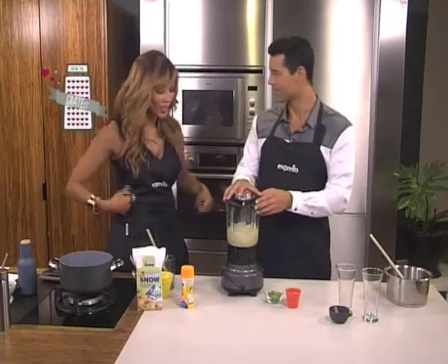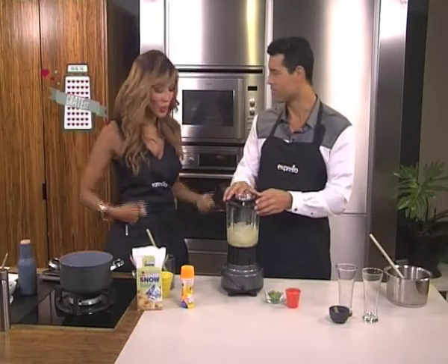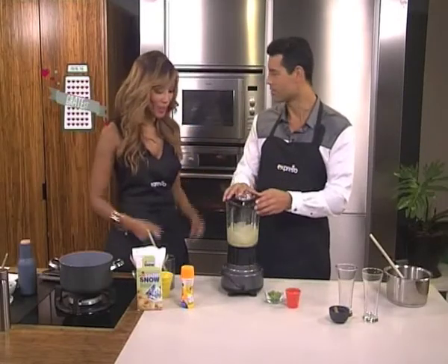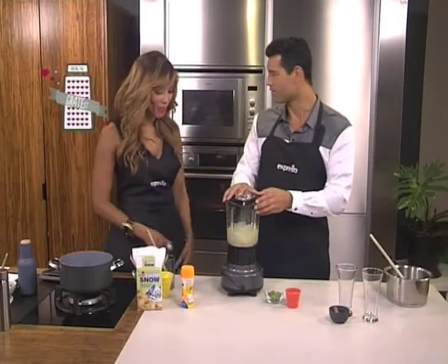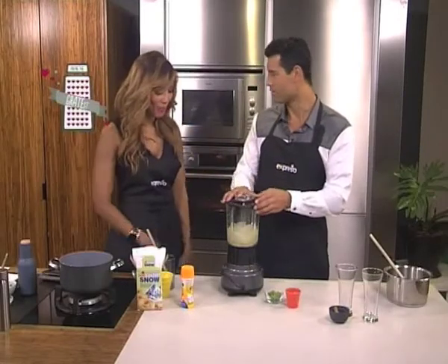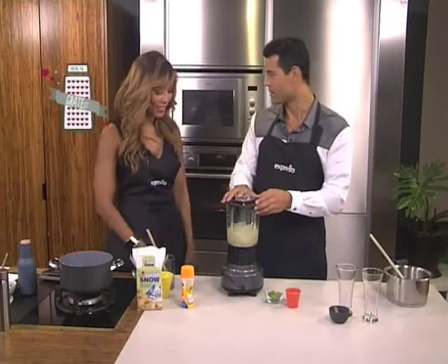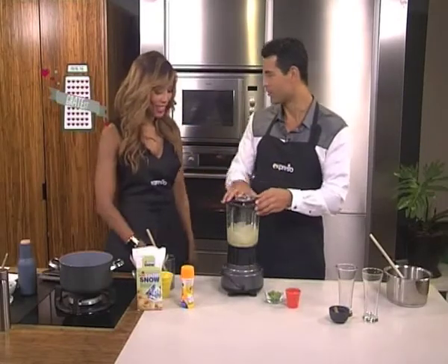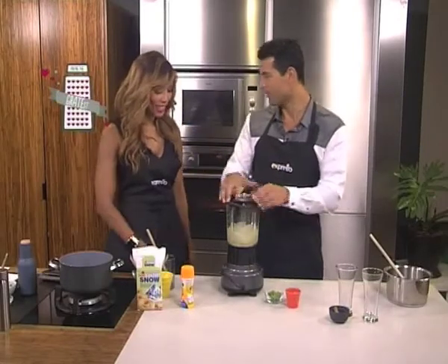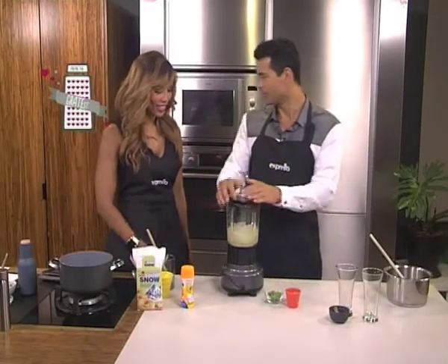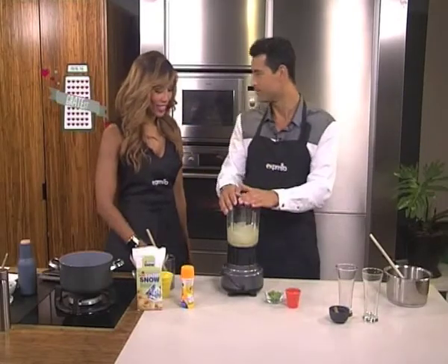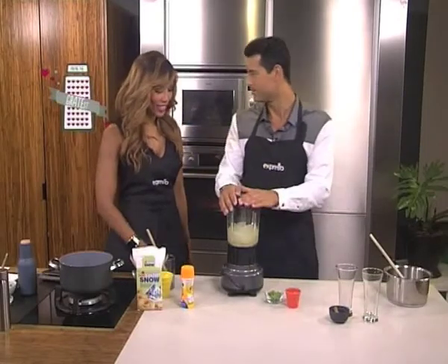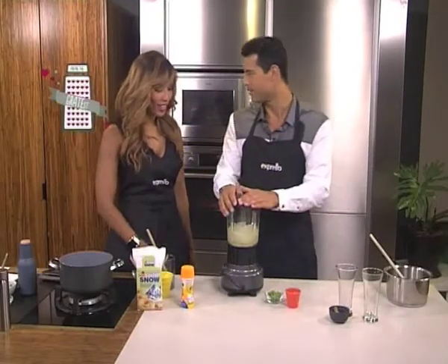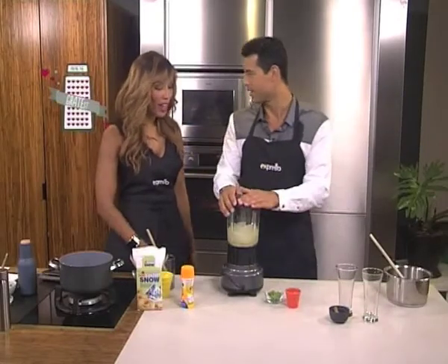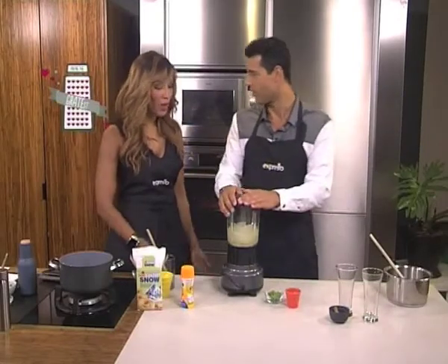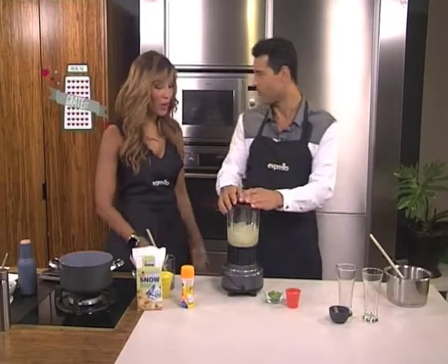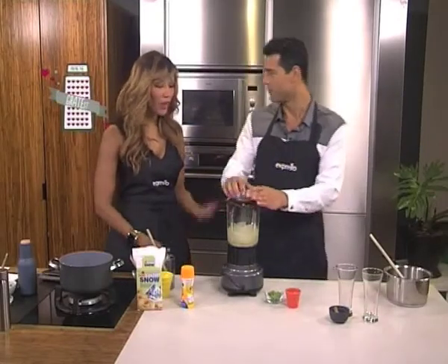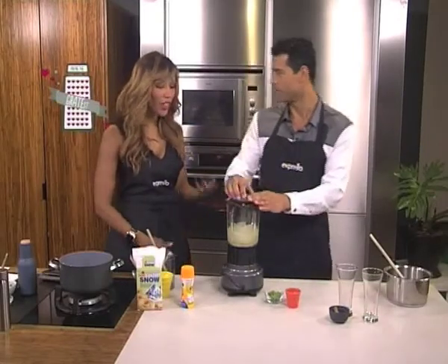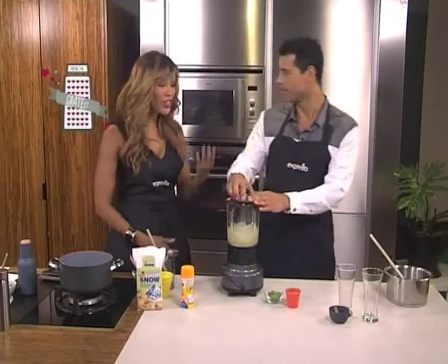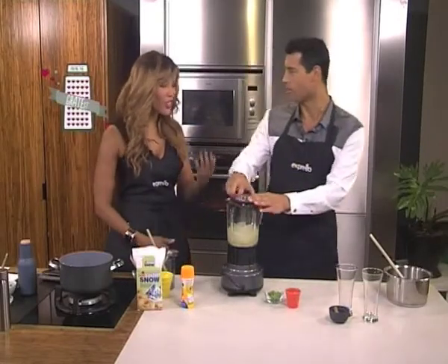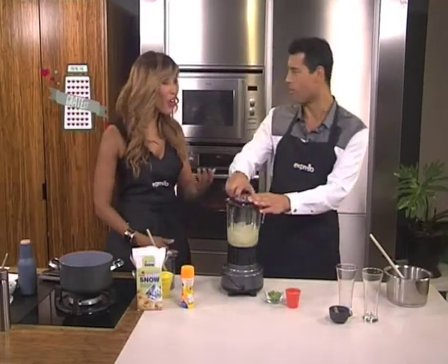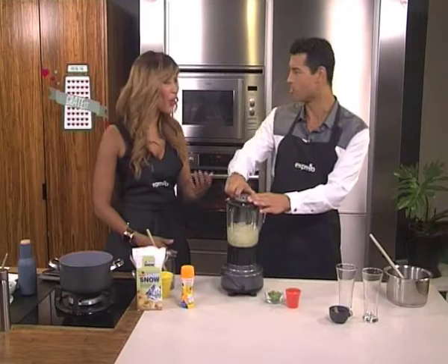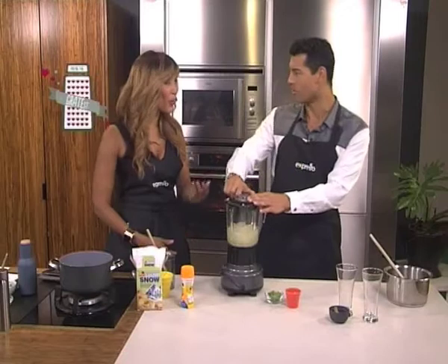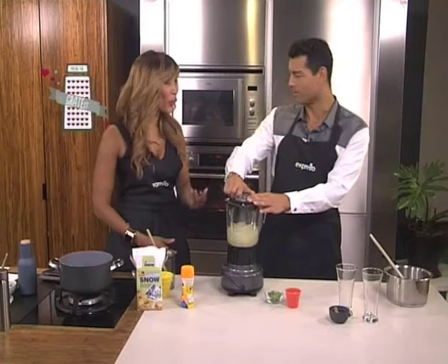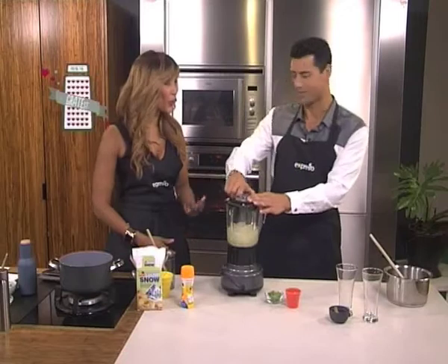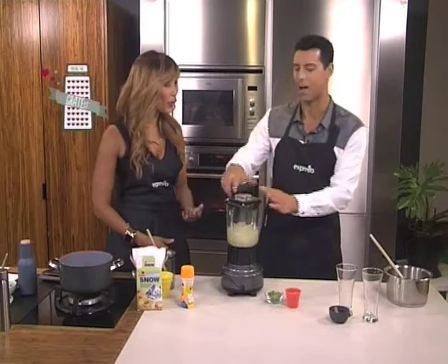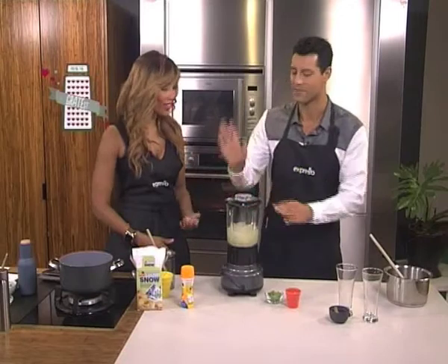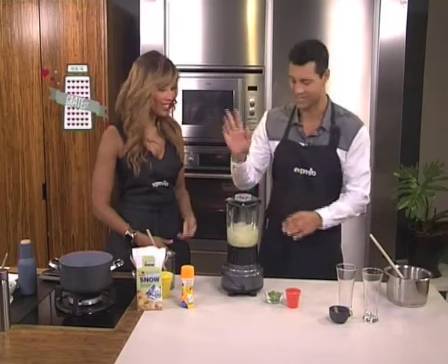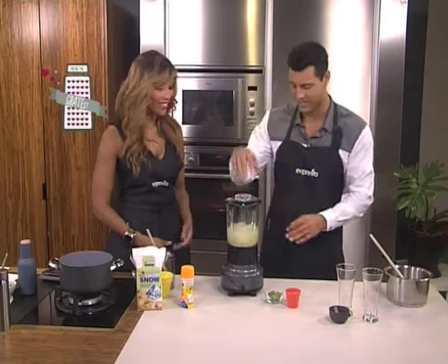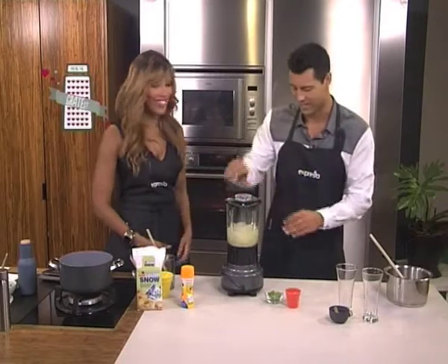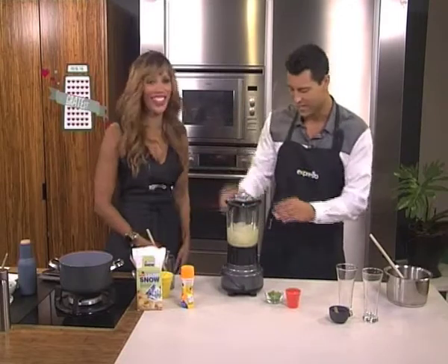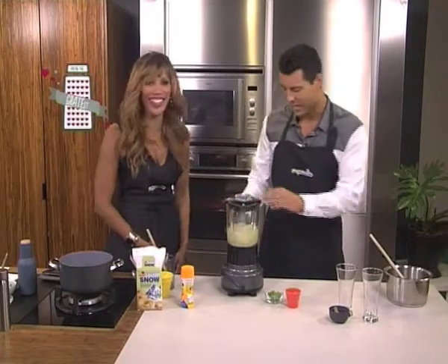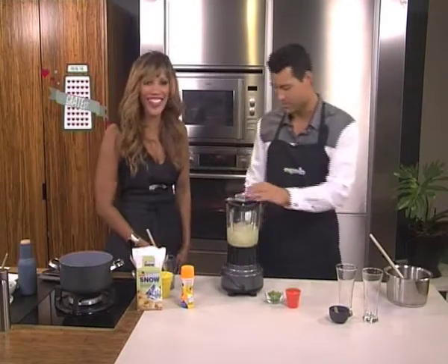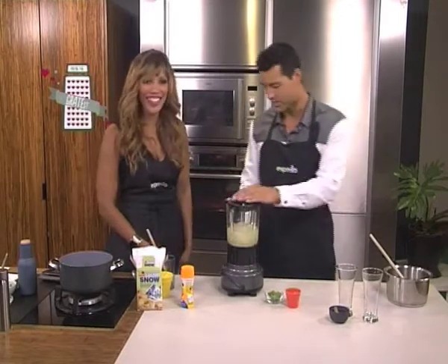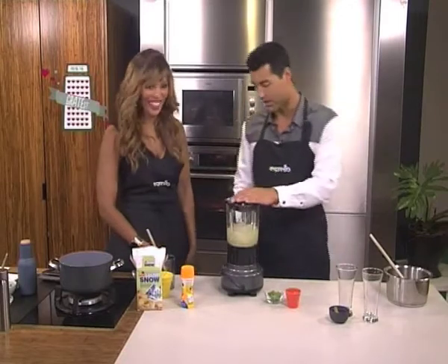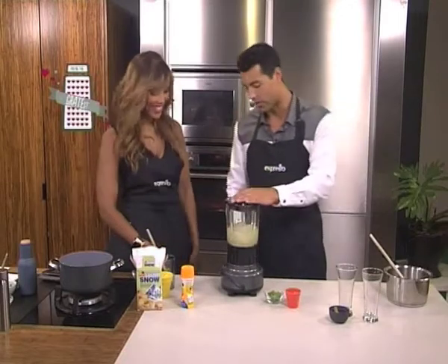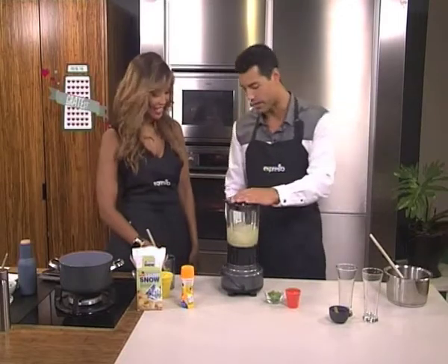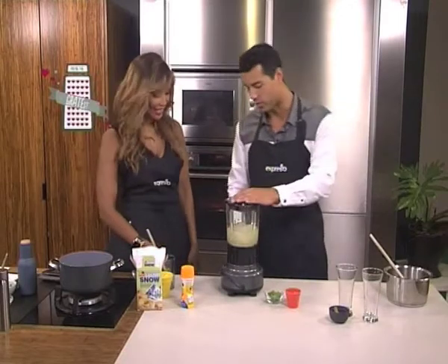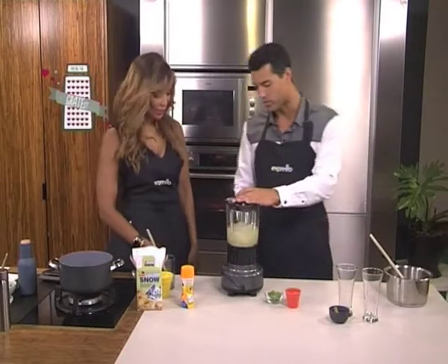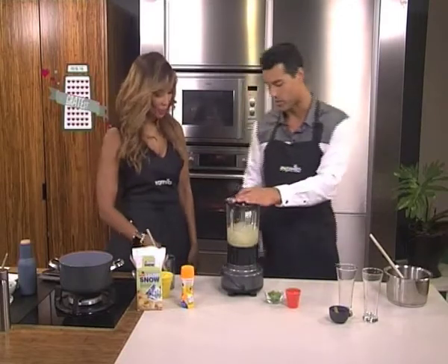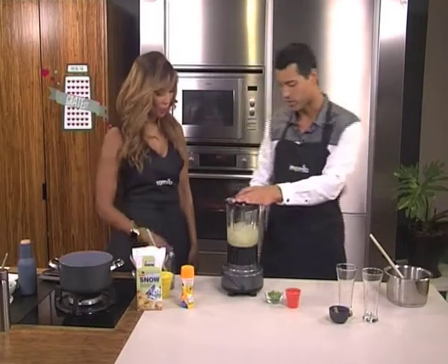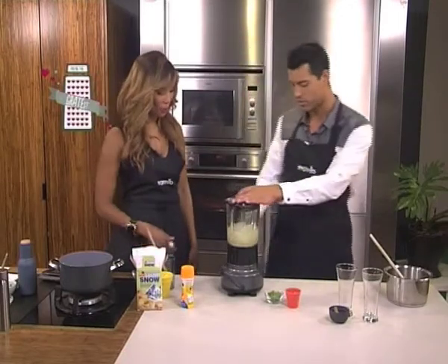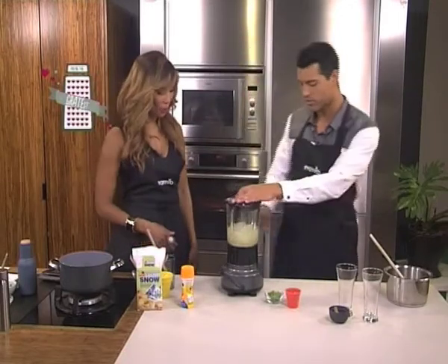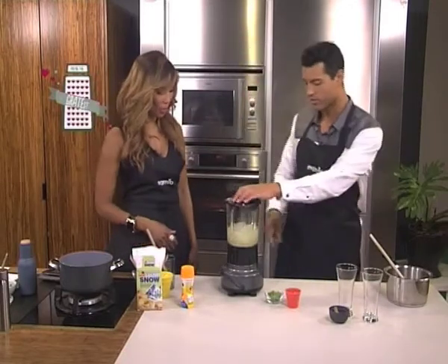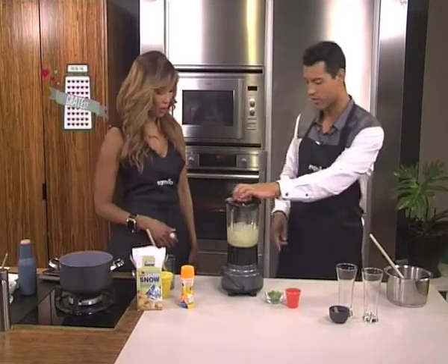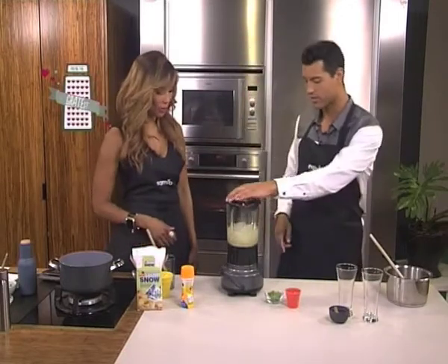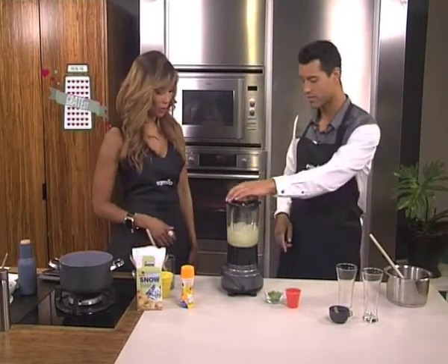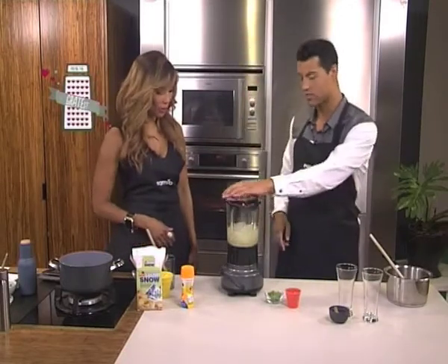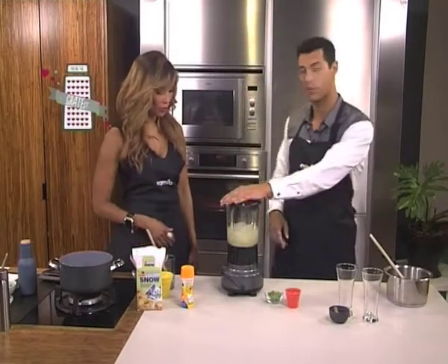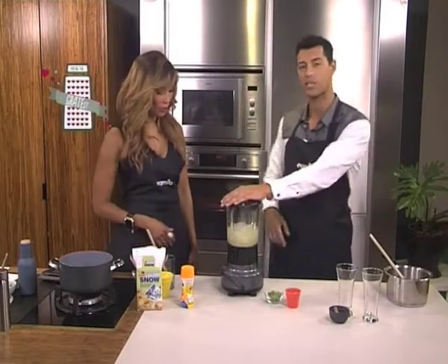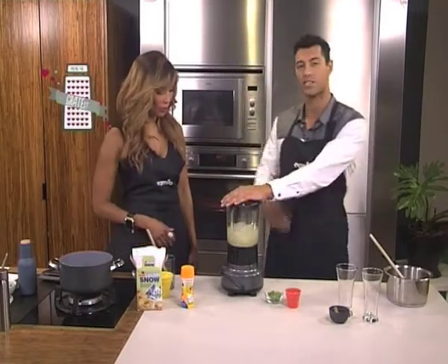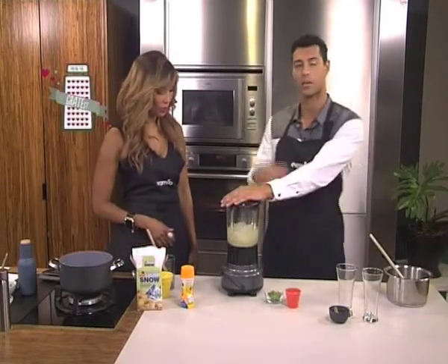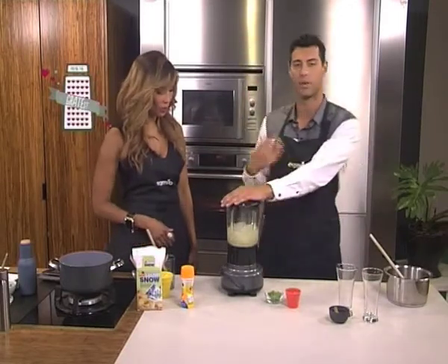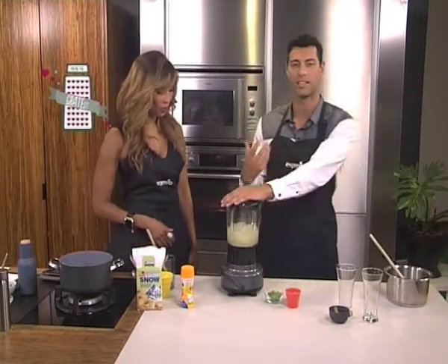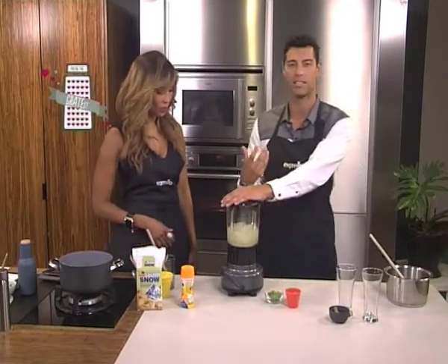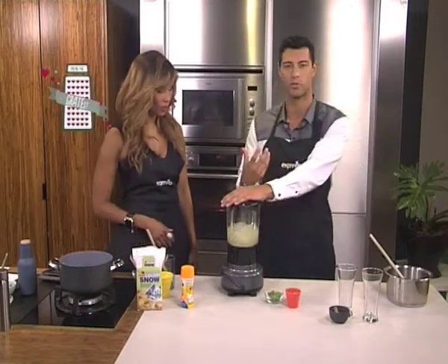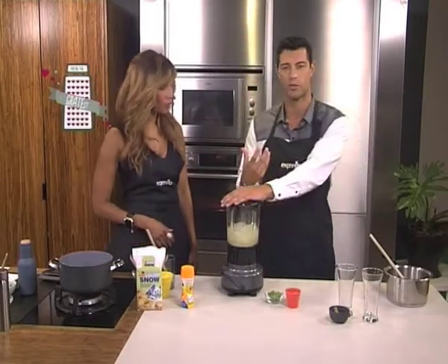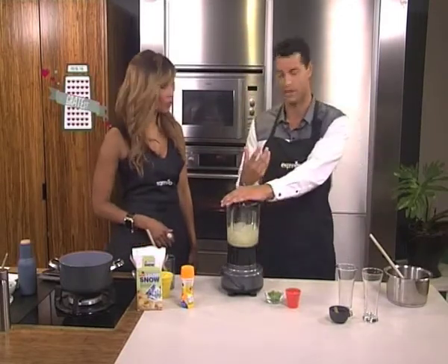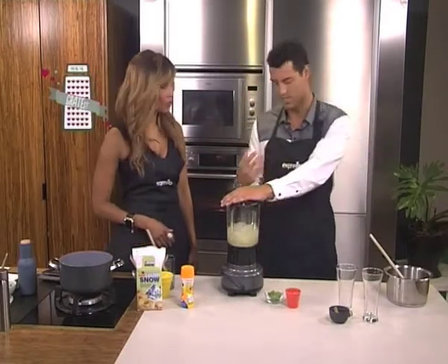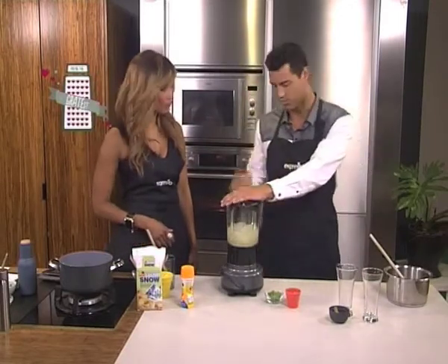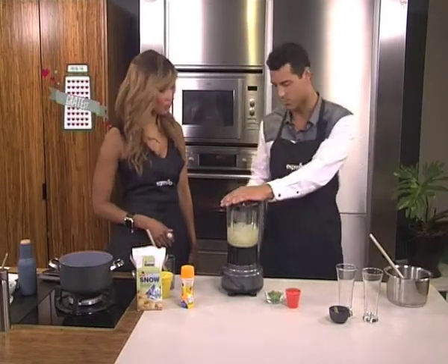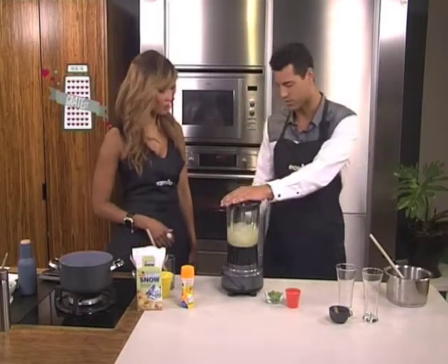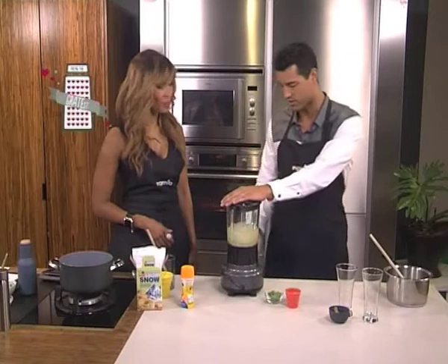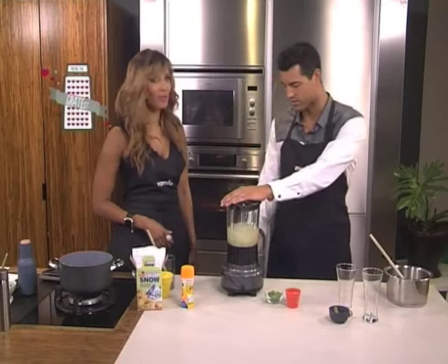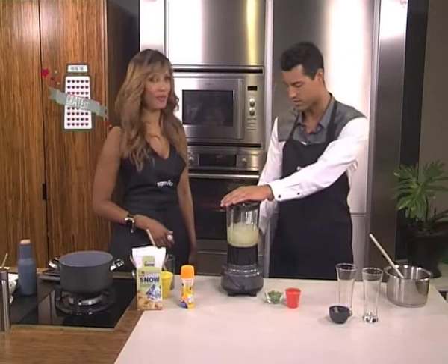That's awesome. You know how much we learn in the Expresso kitchen? You cook for people? No, on the show! Just kidding. So we're just going to blend this up until a nice smooth consistency.